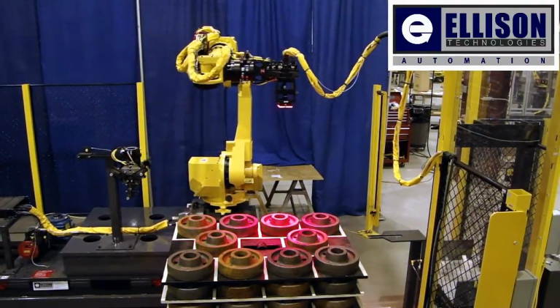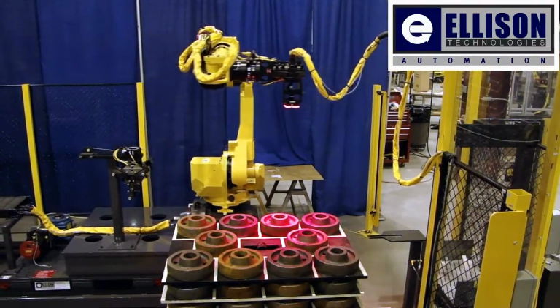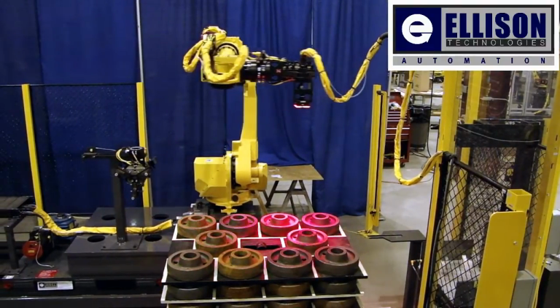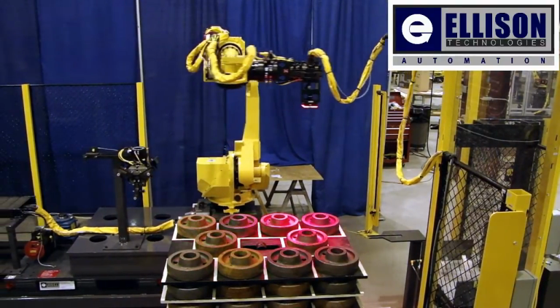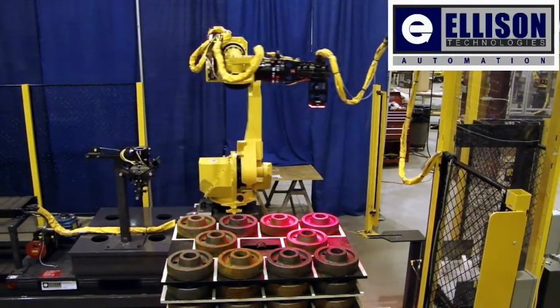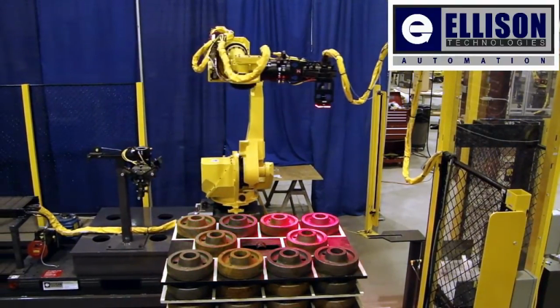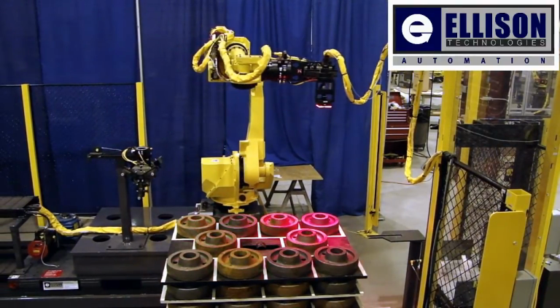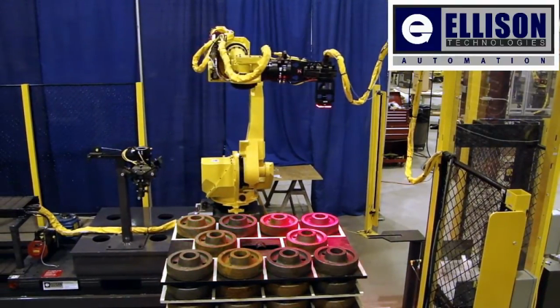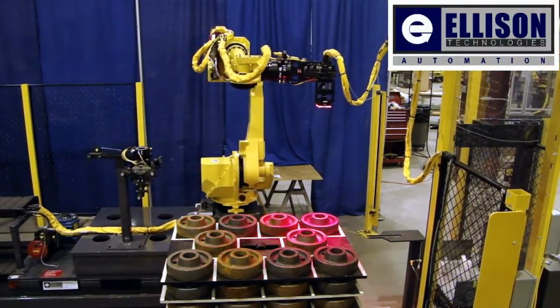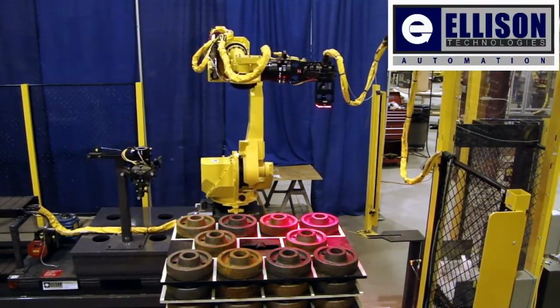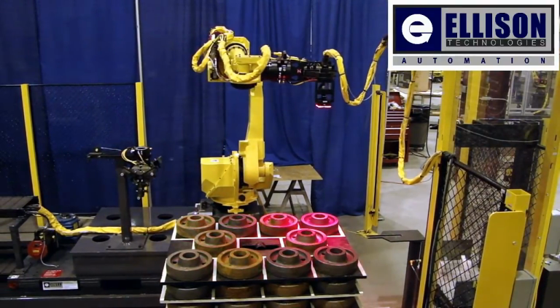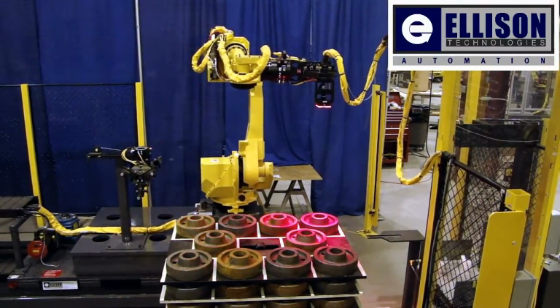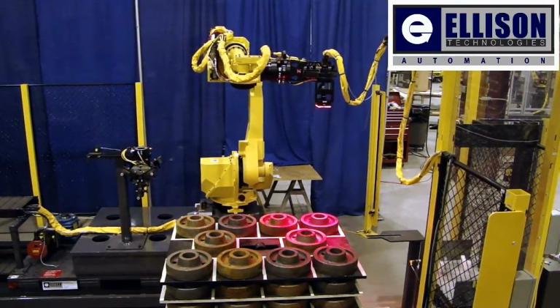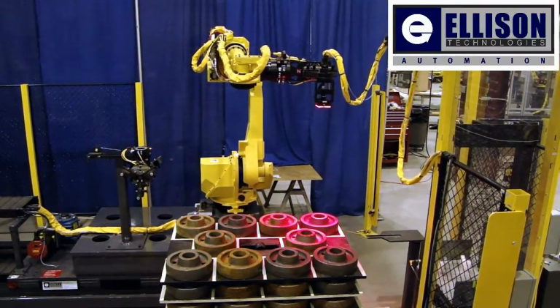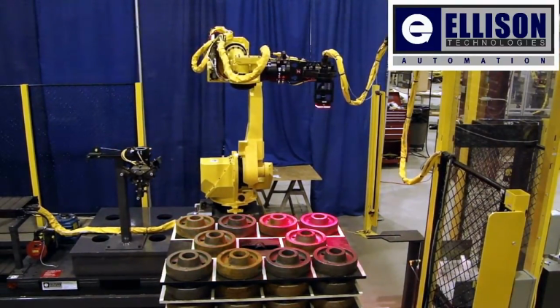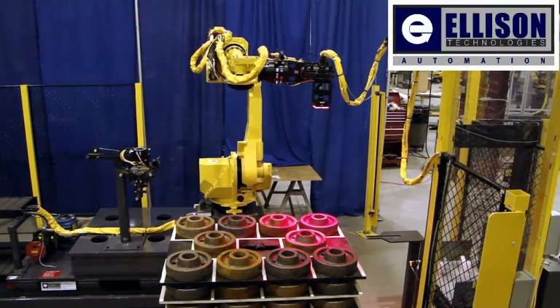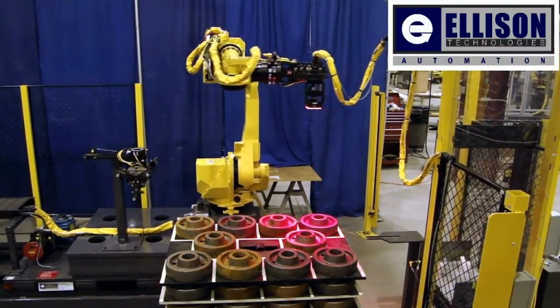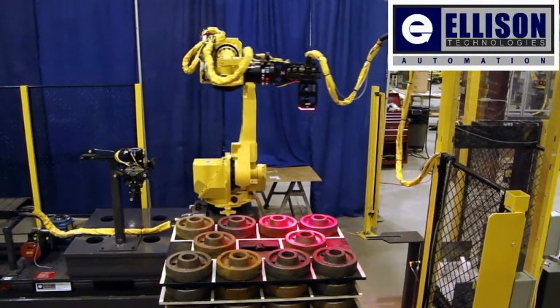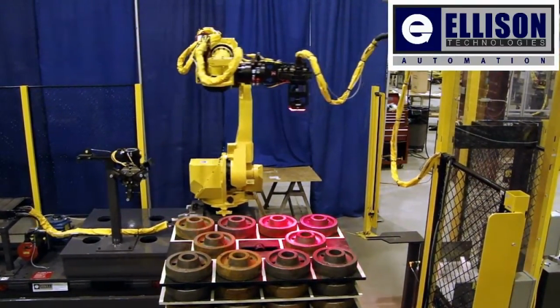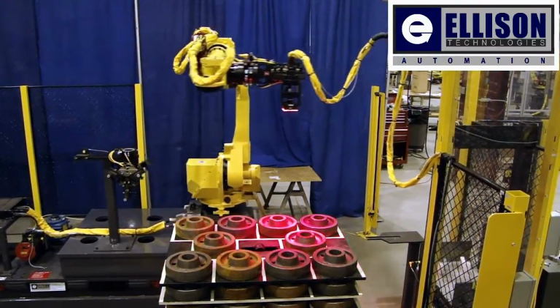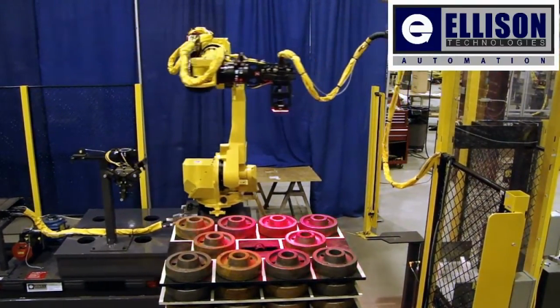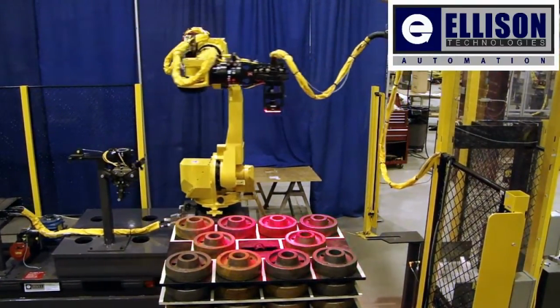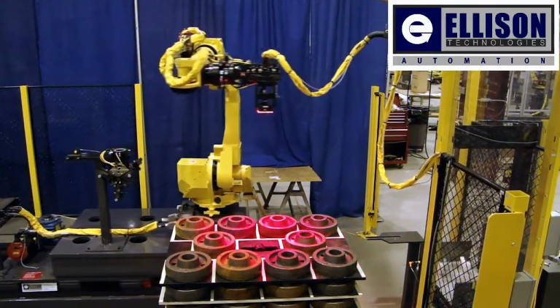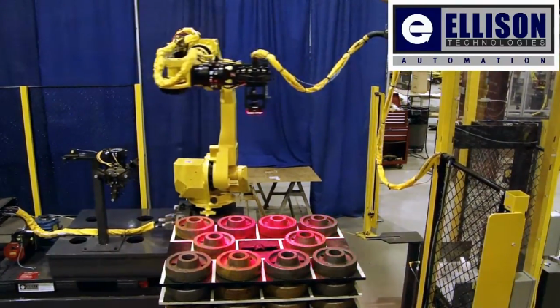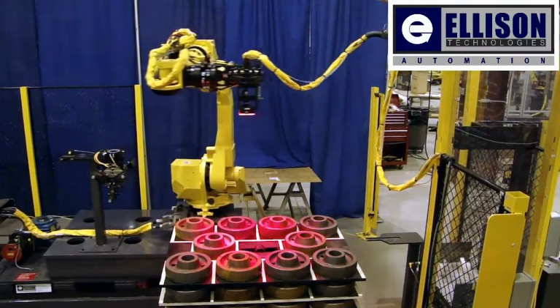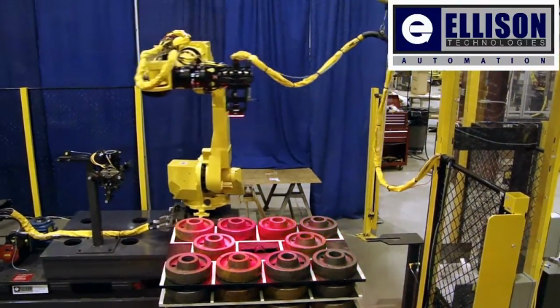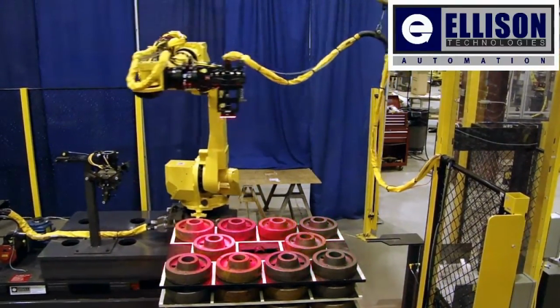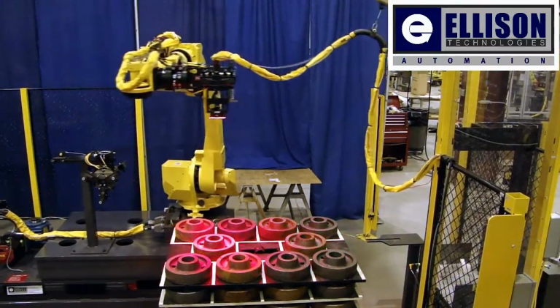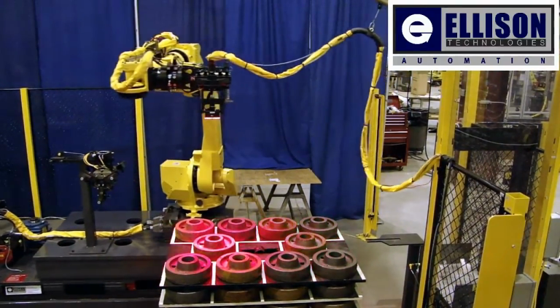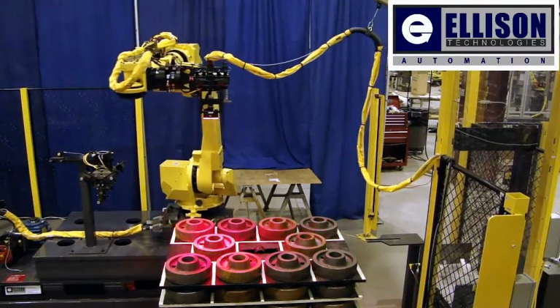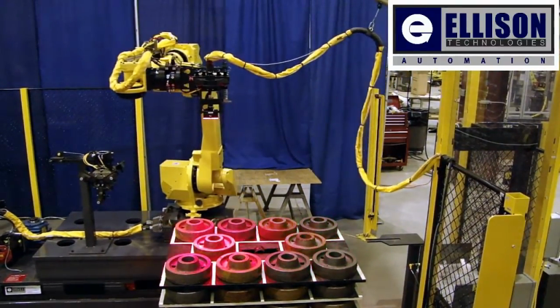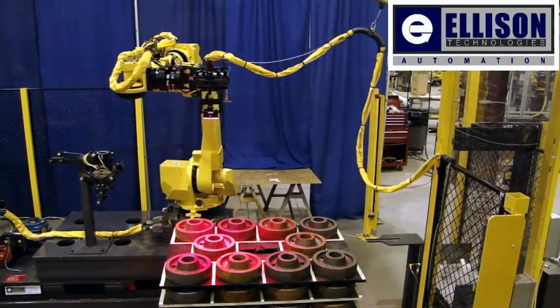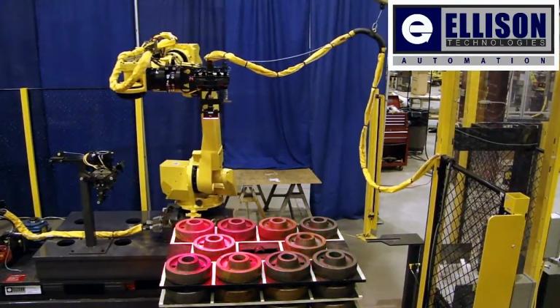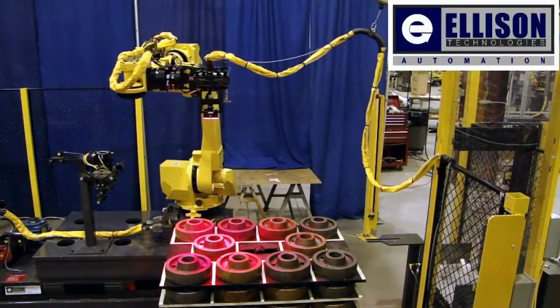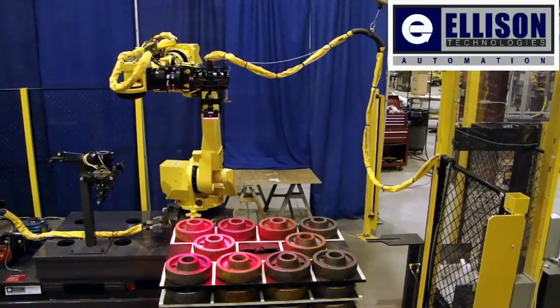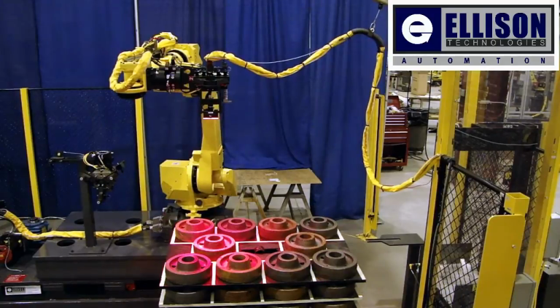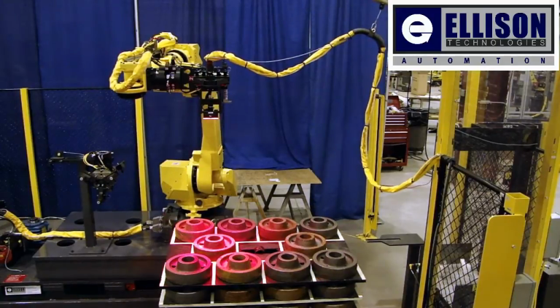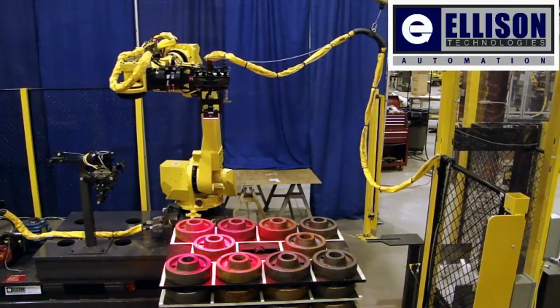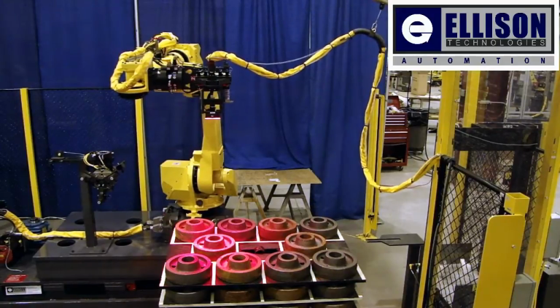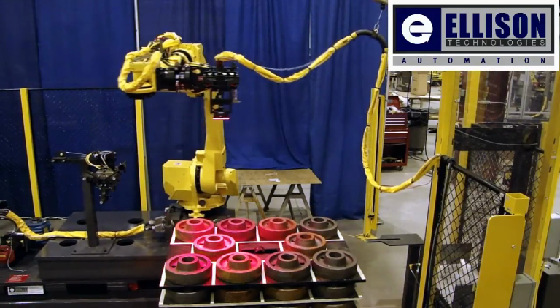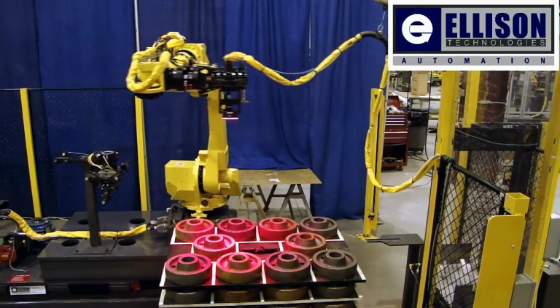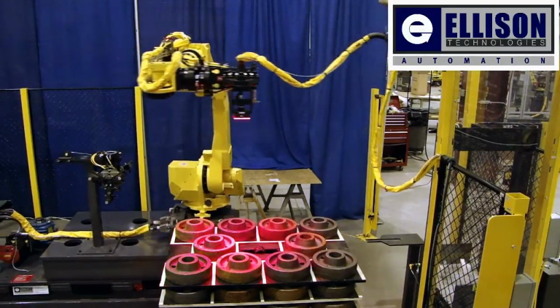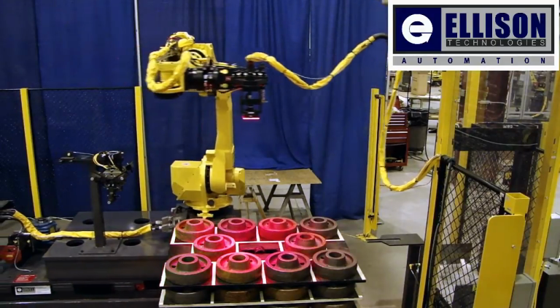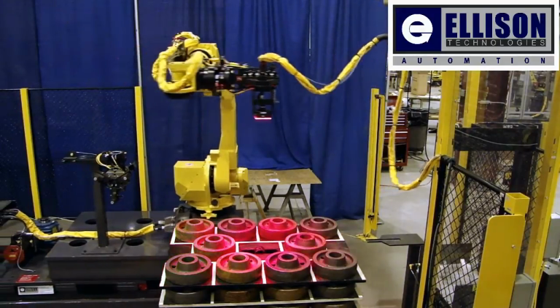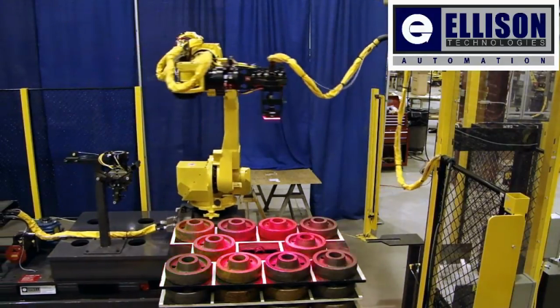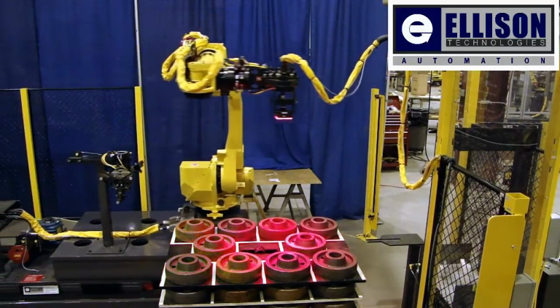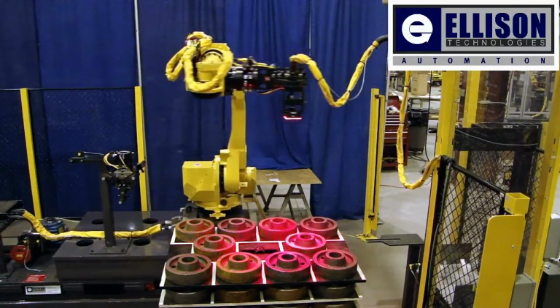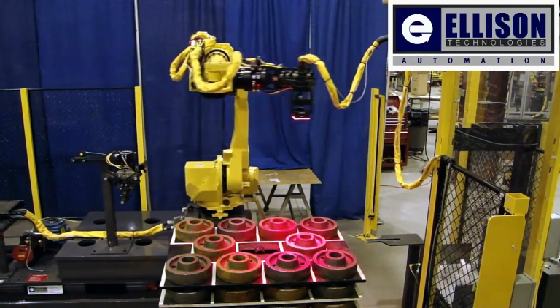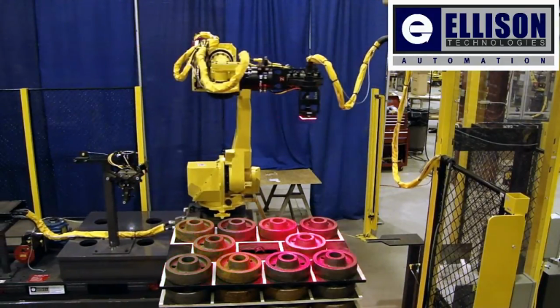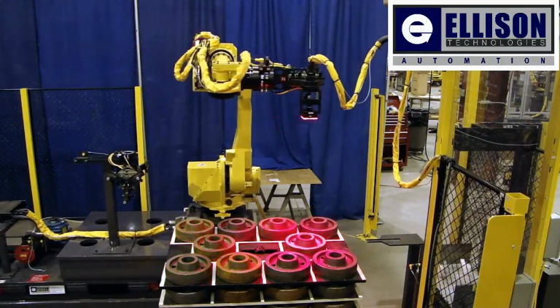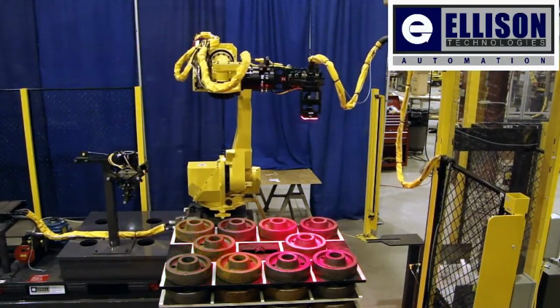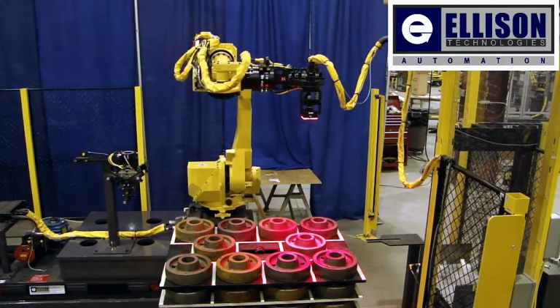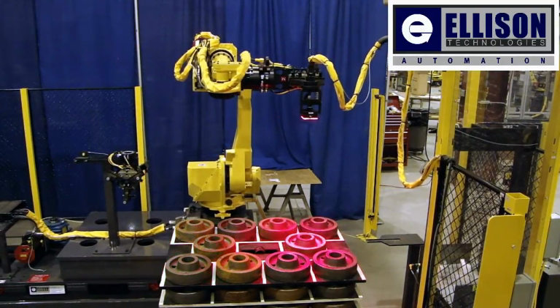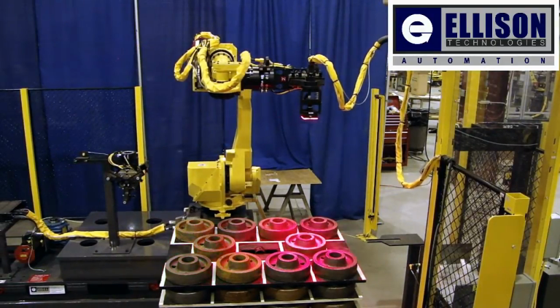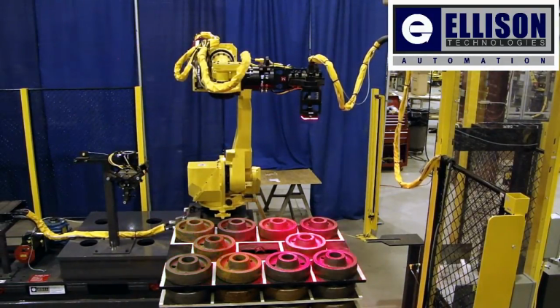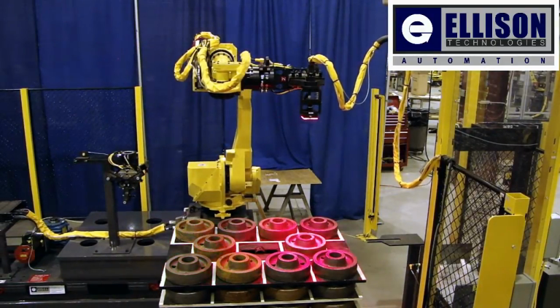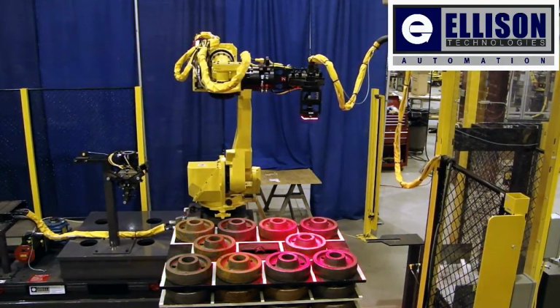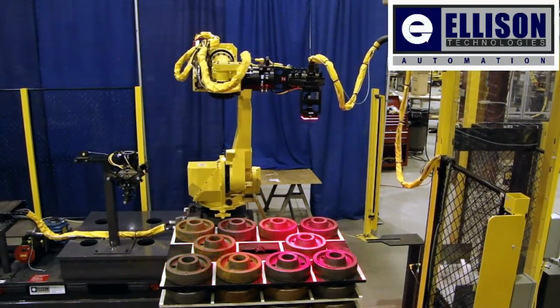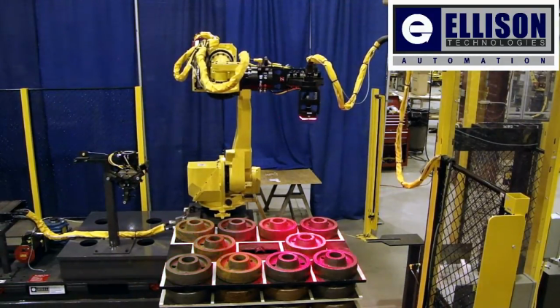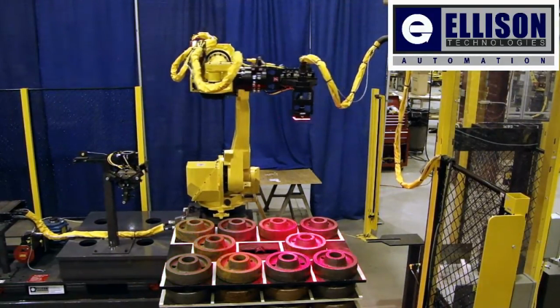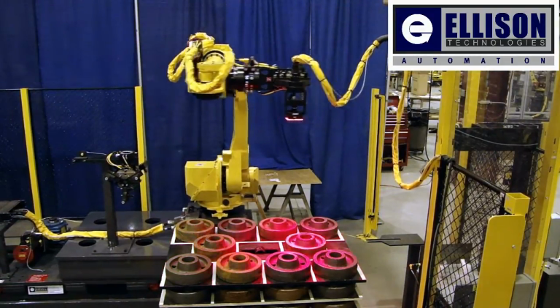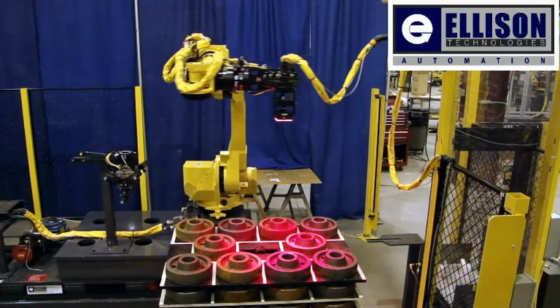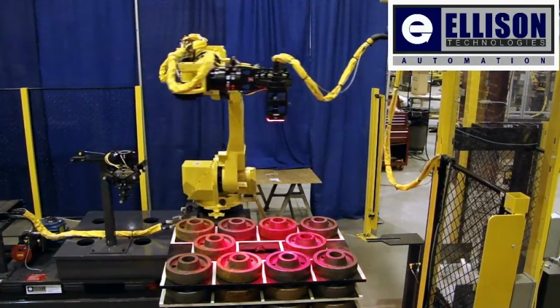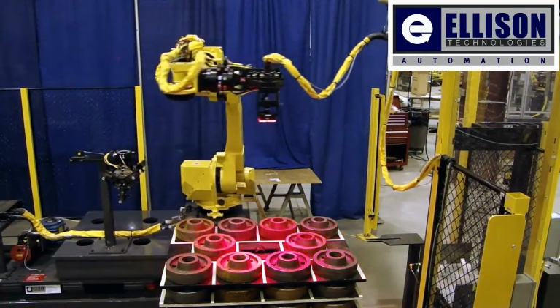In this example, the parts are stacked on a pallet. The pallet is moved into position and aligned with floor-mounted pallet locators.